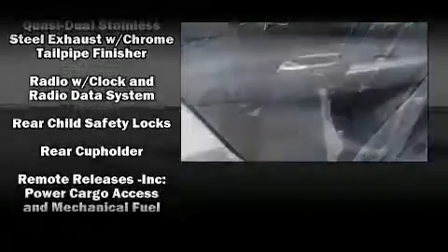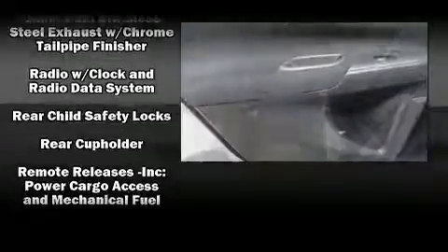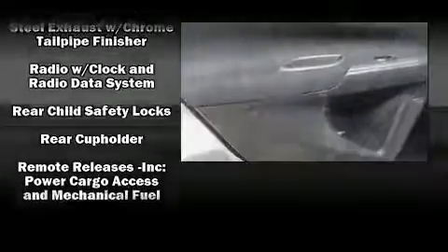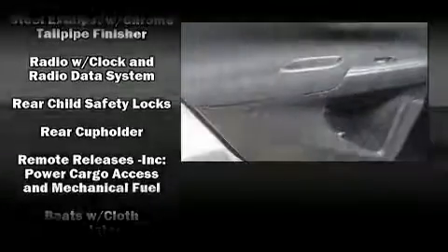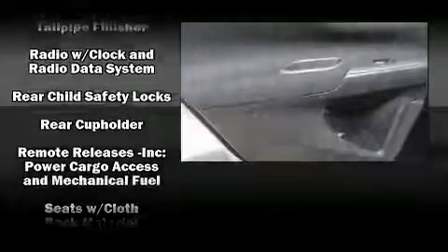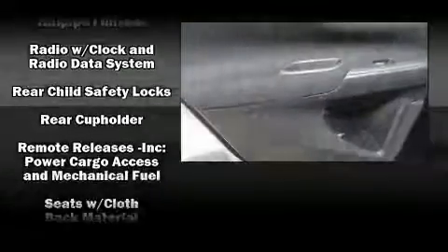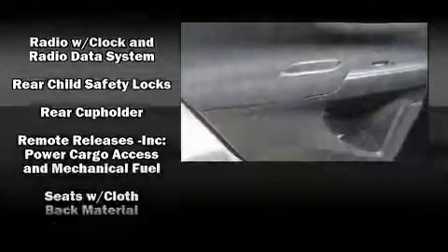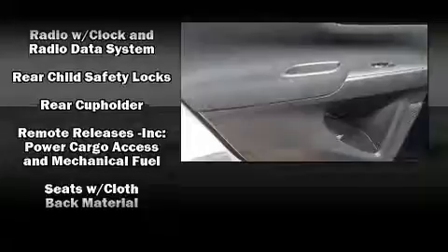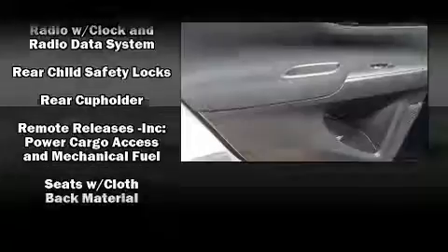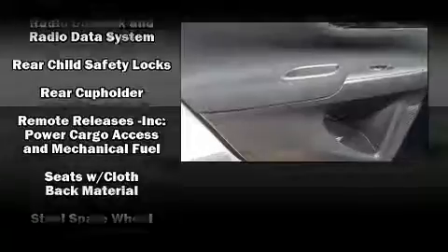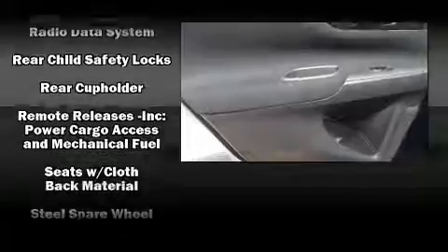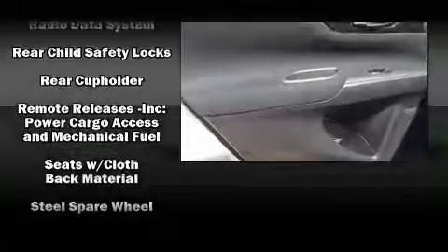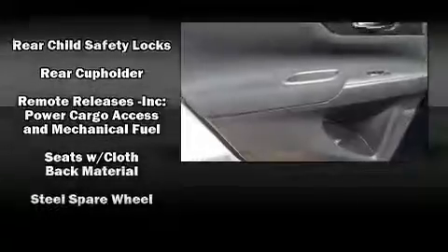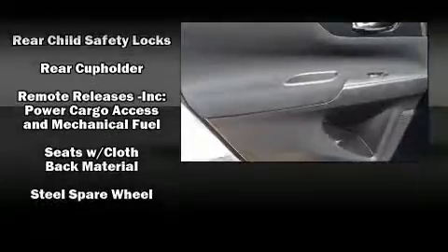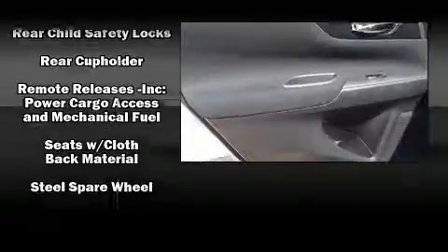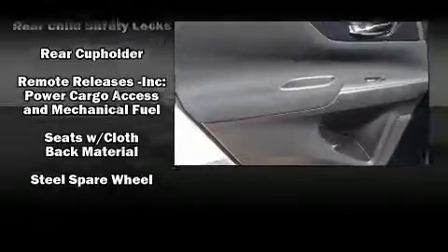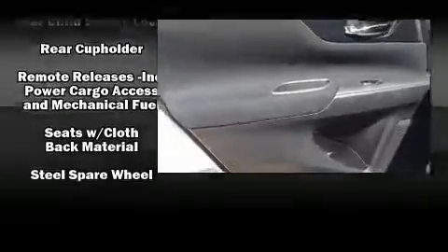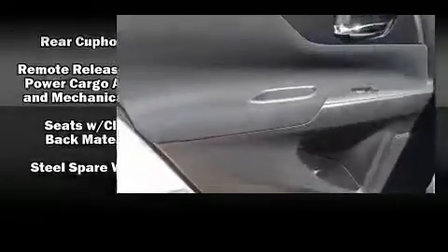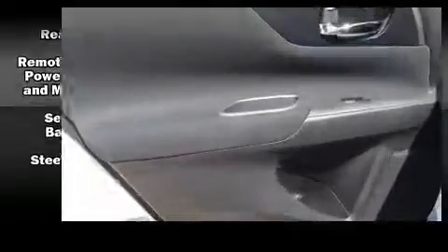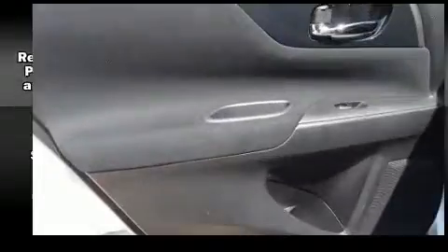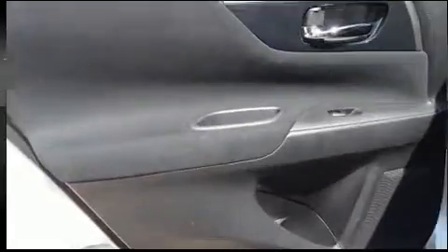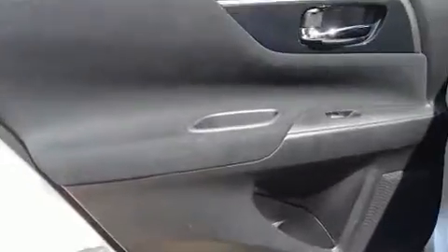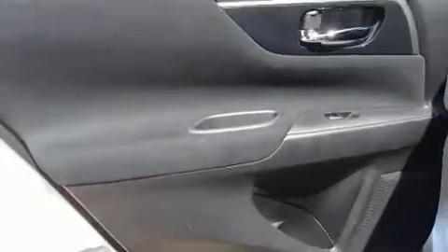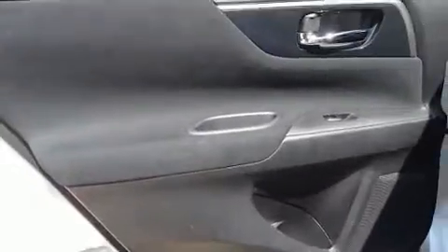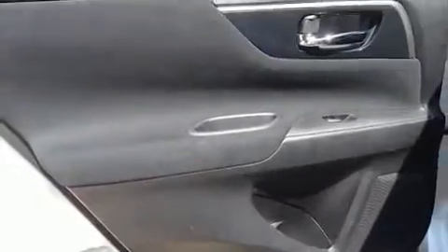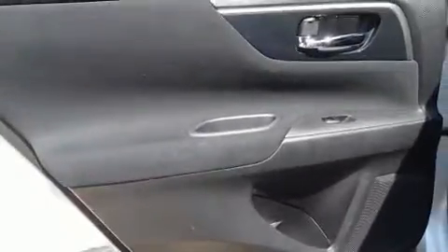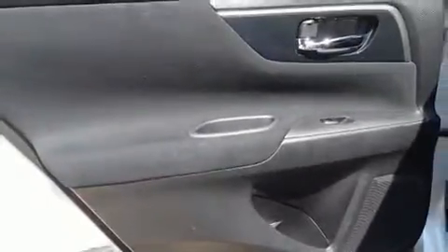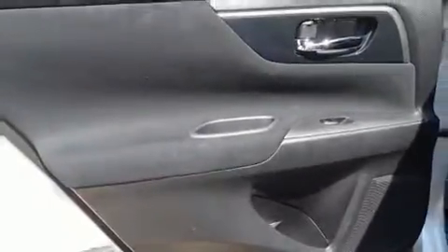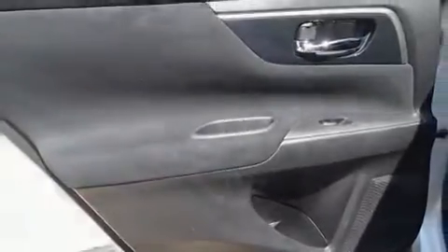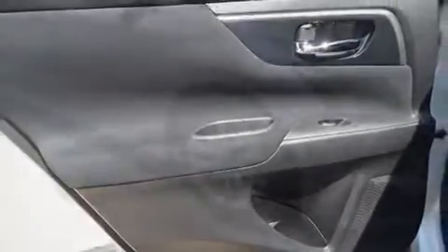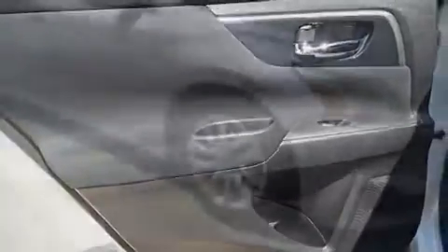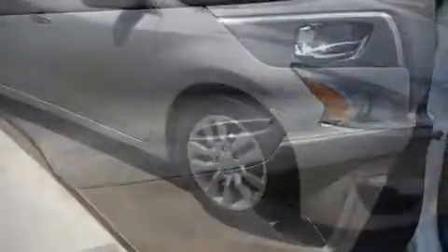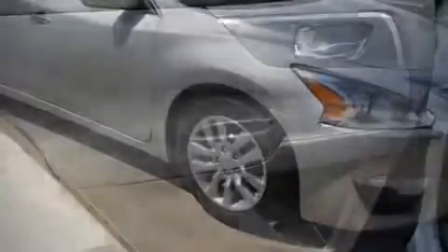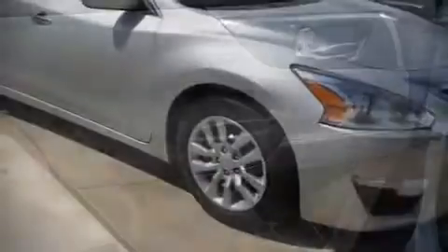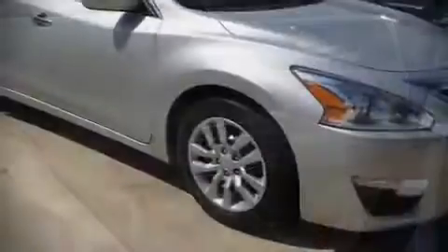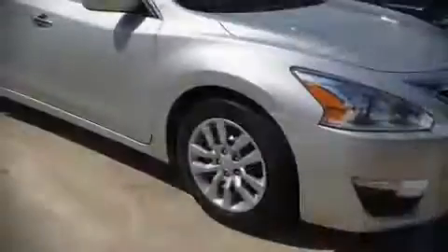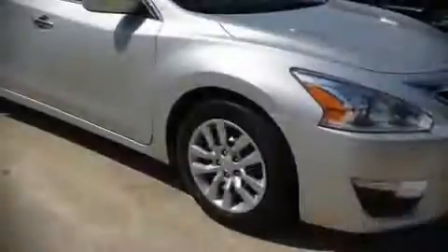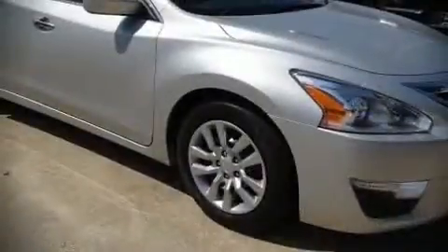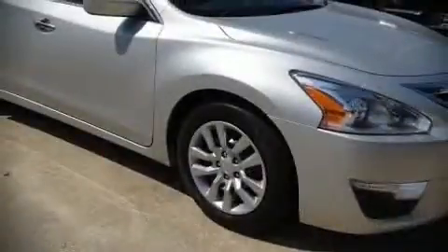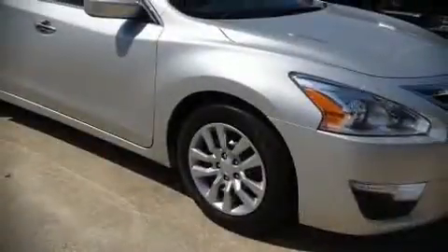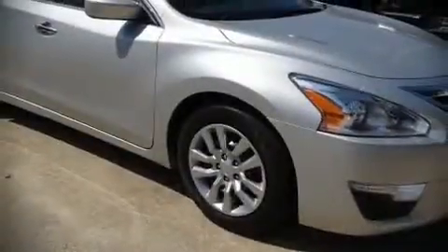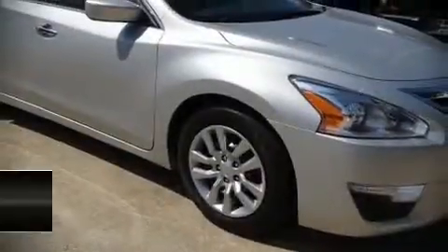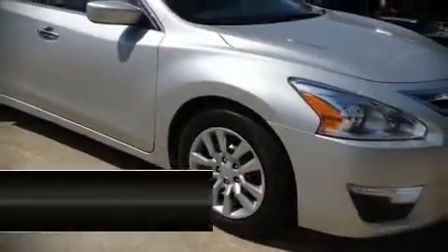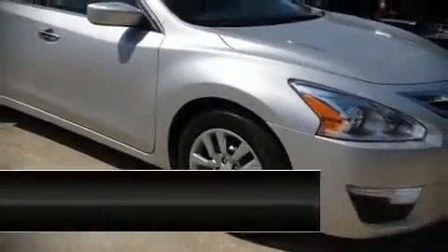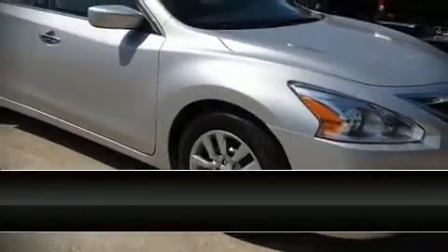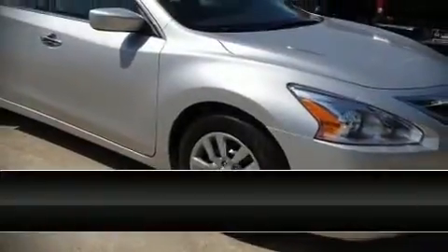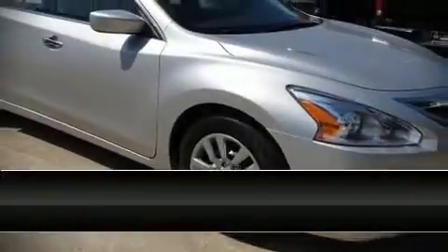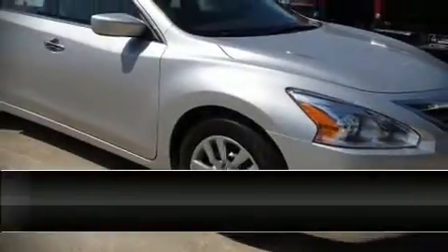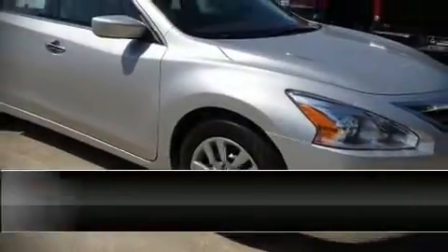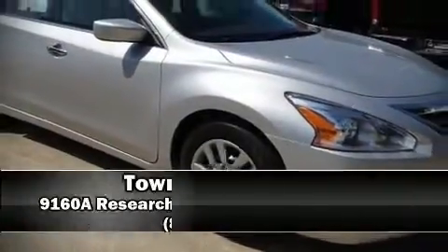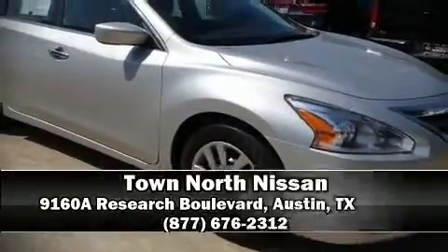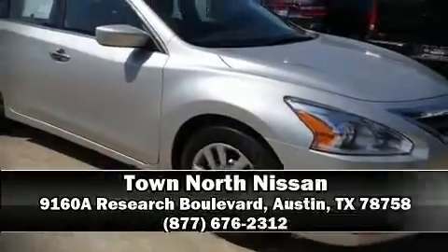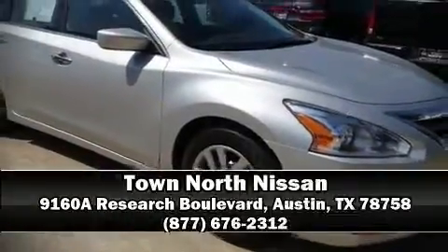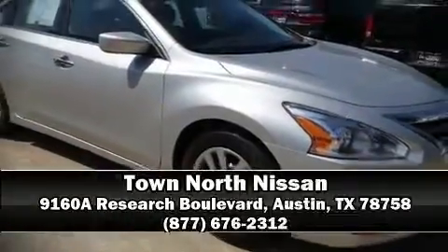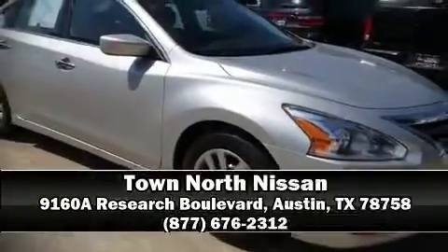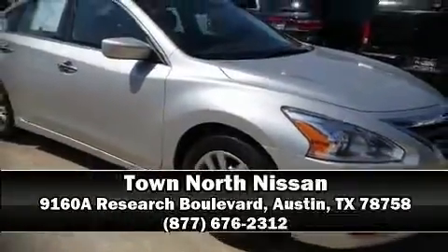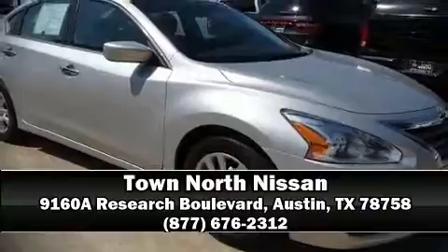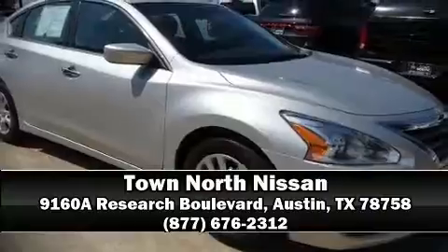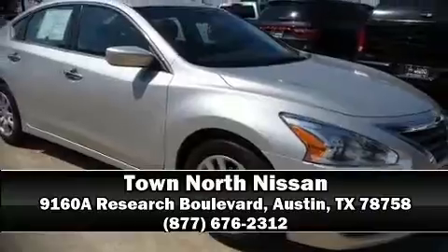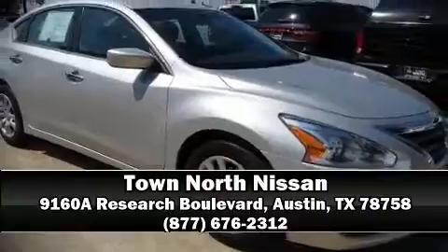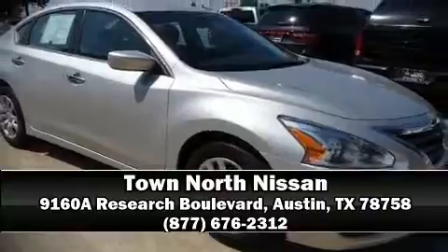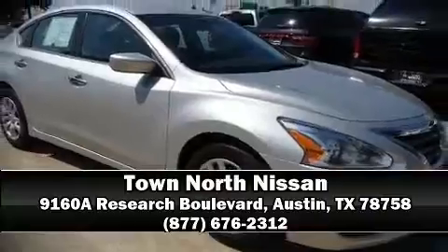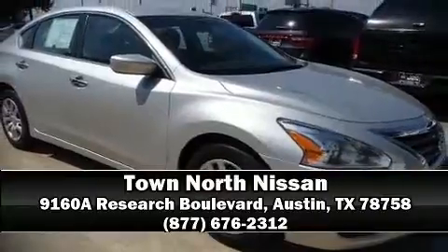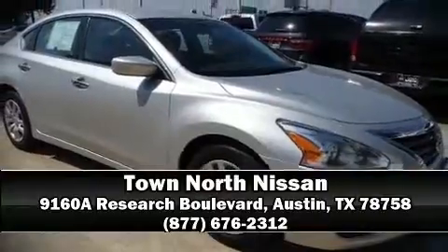This vehicle has achieved certified pre-owned status by passing Nissan's comprehensive certification process, including a 156-point inspection. Stop by our dealership or give us a call for more information.